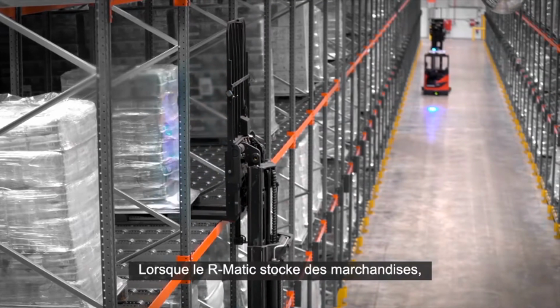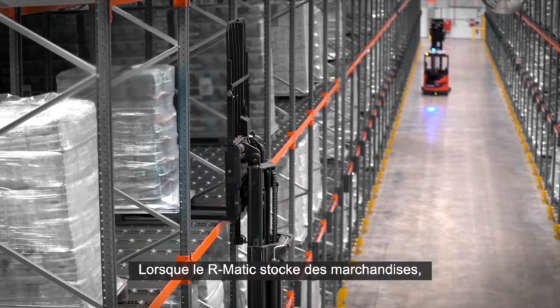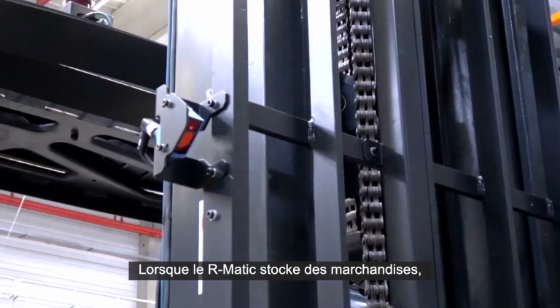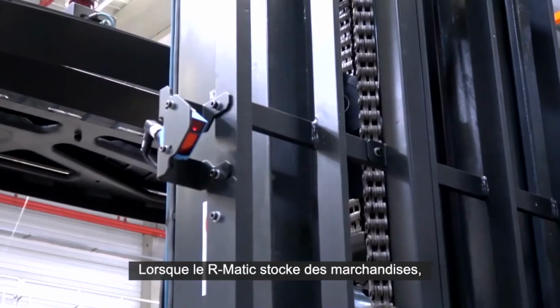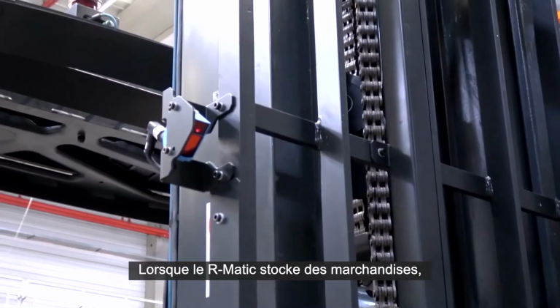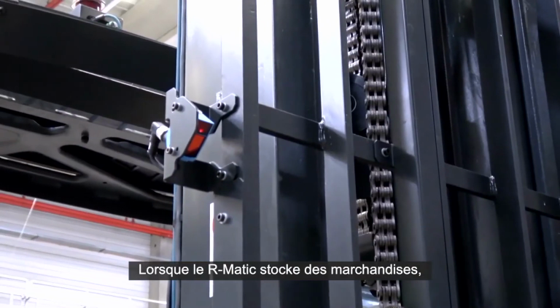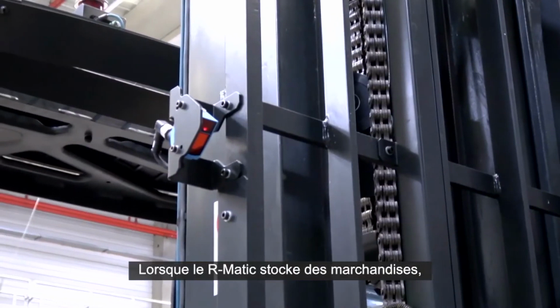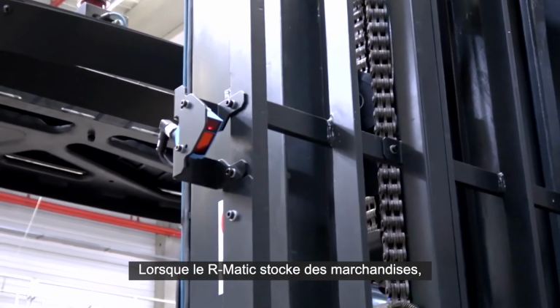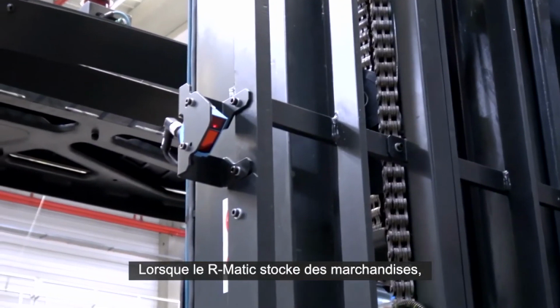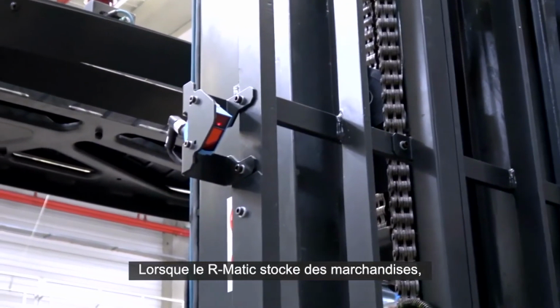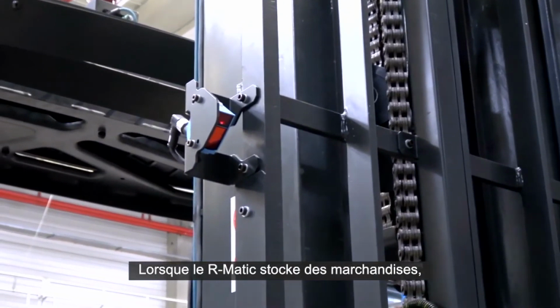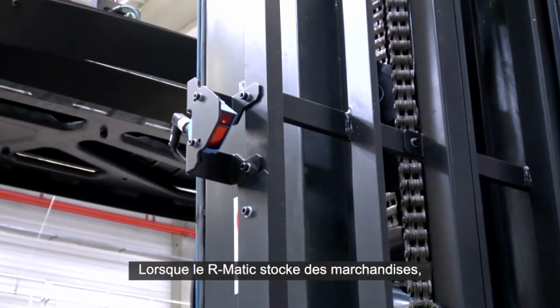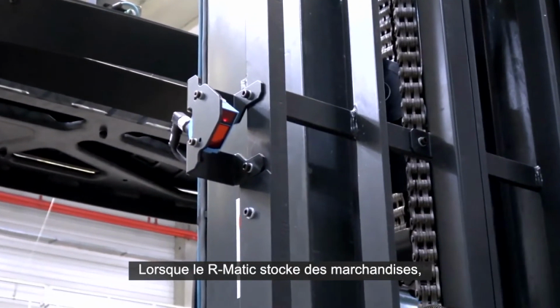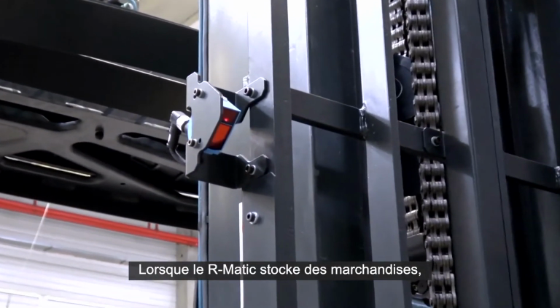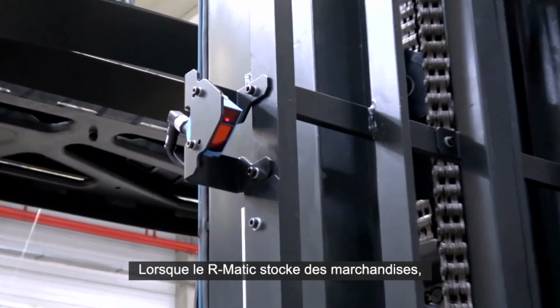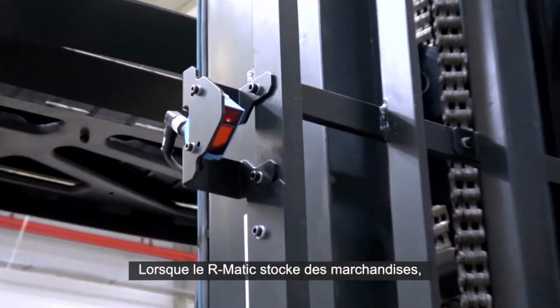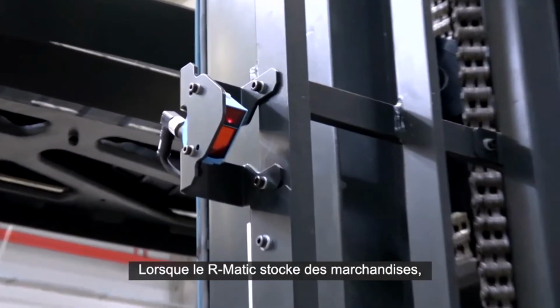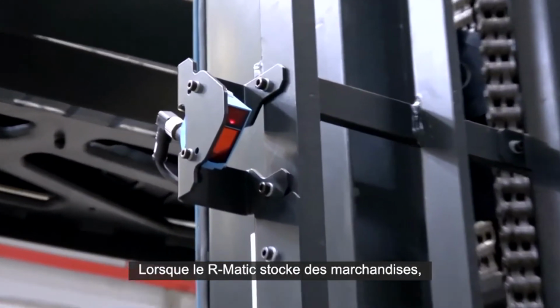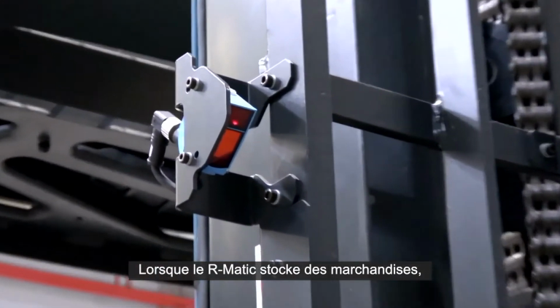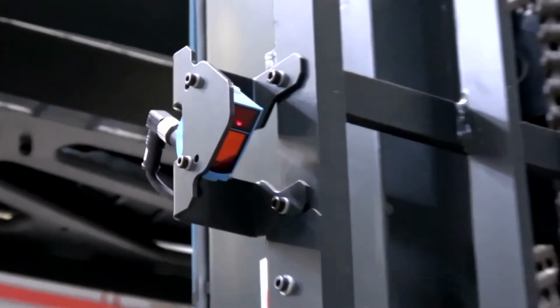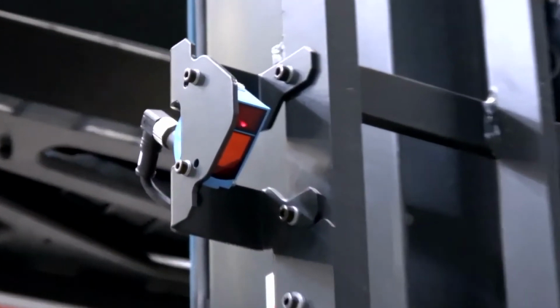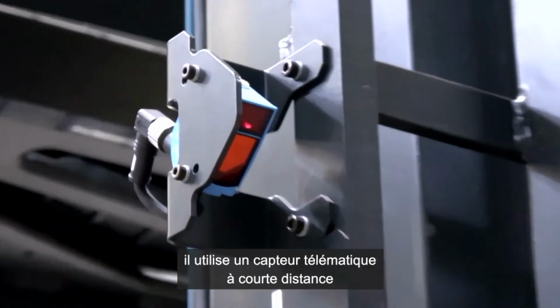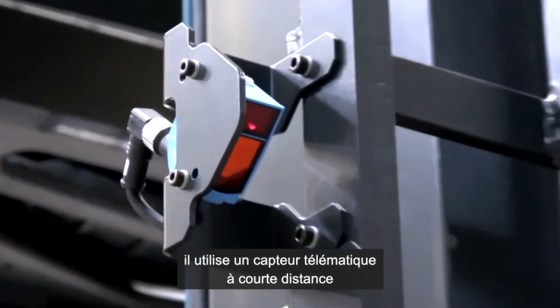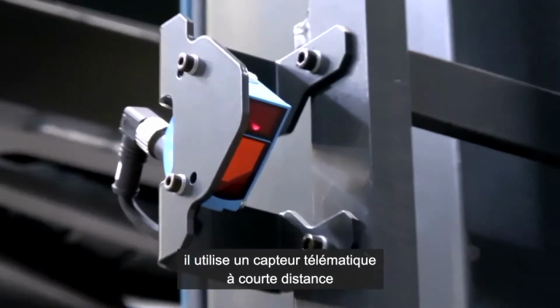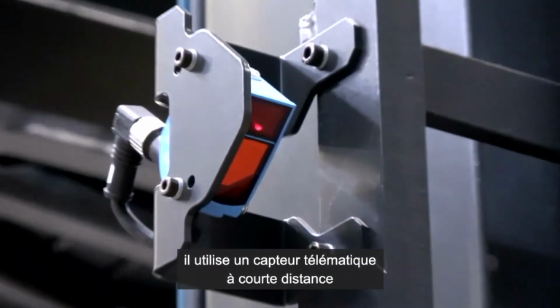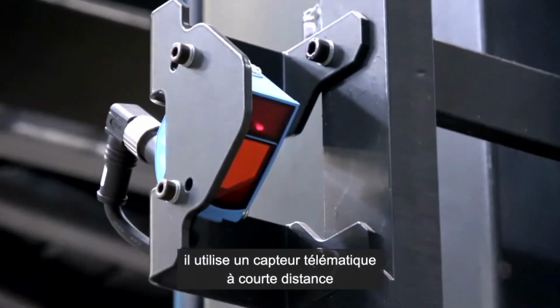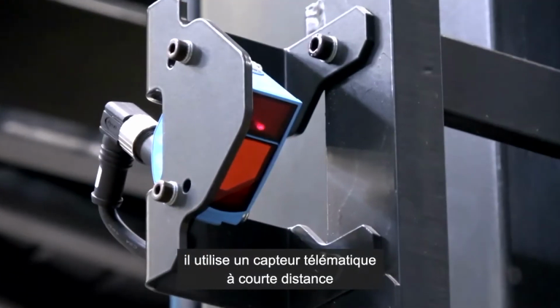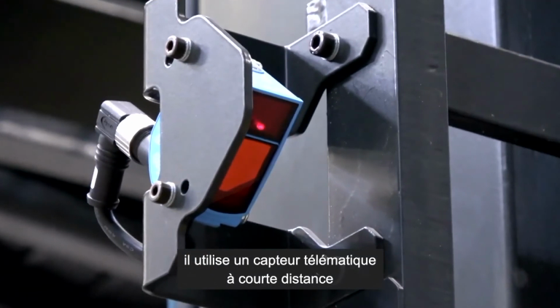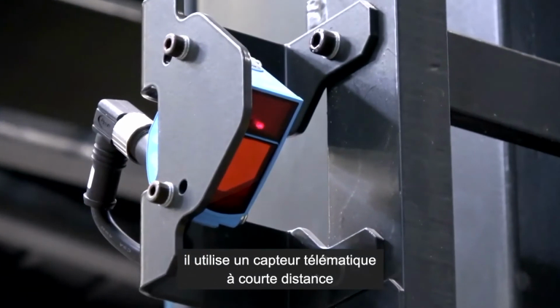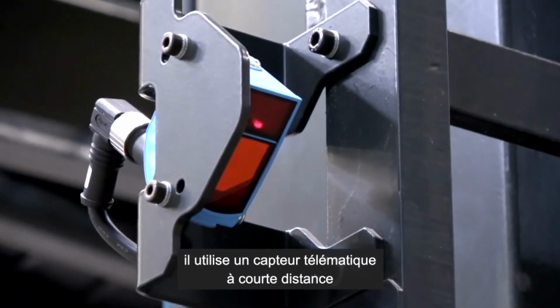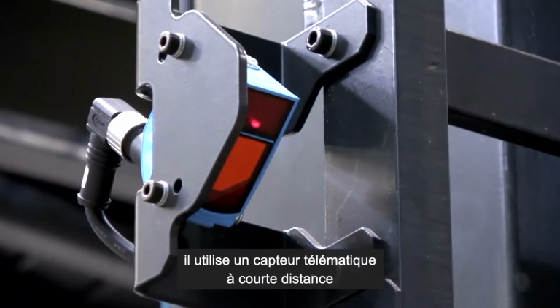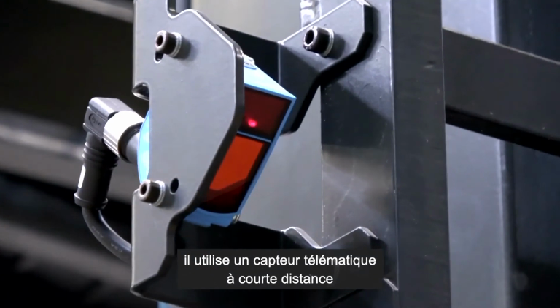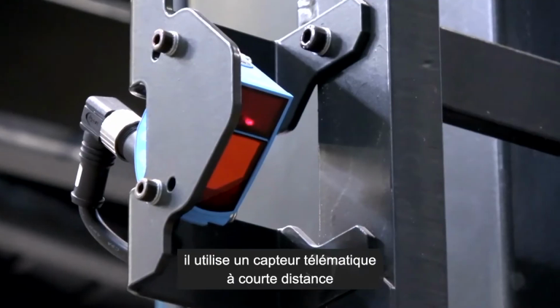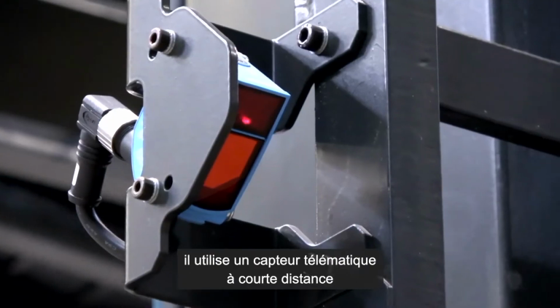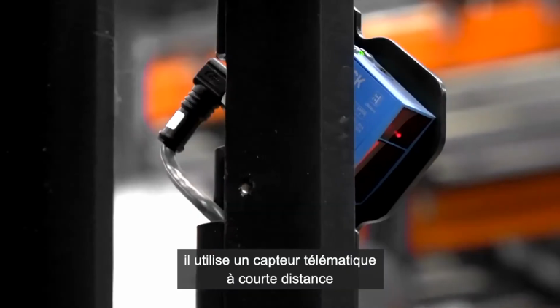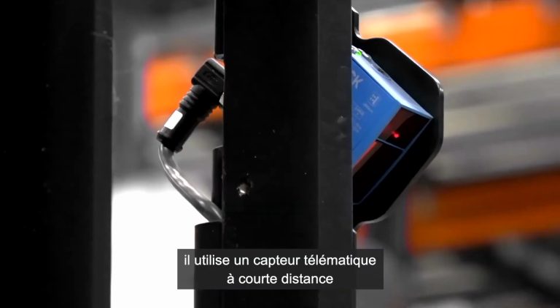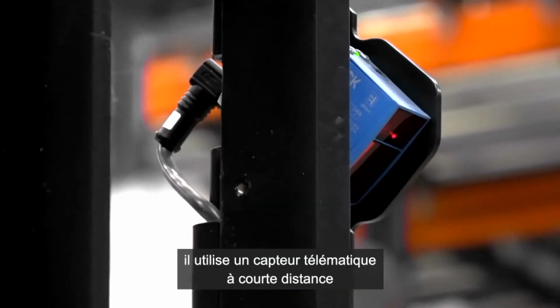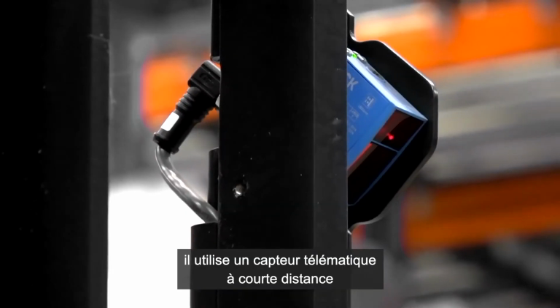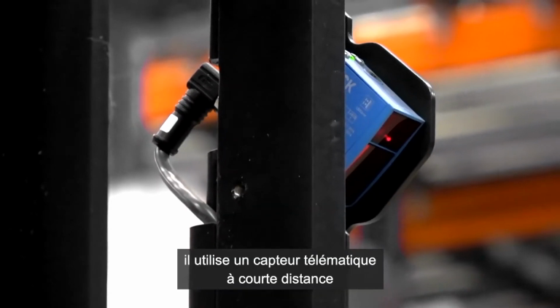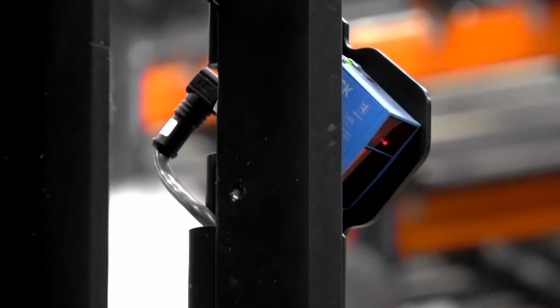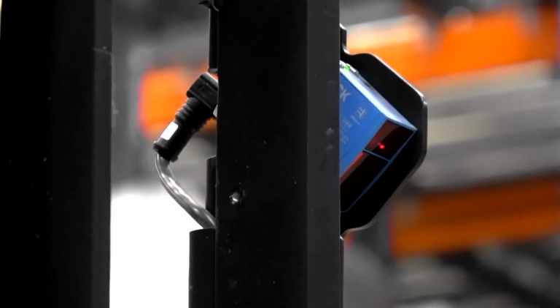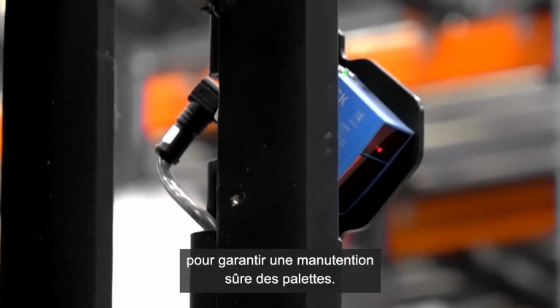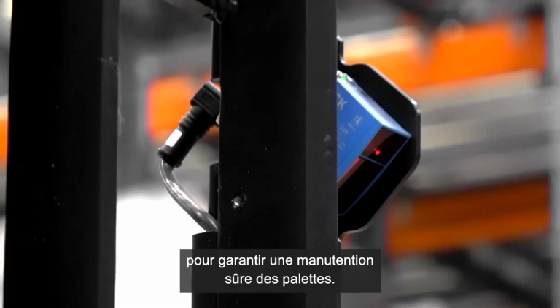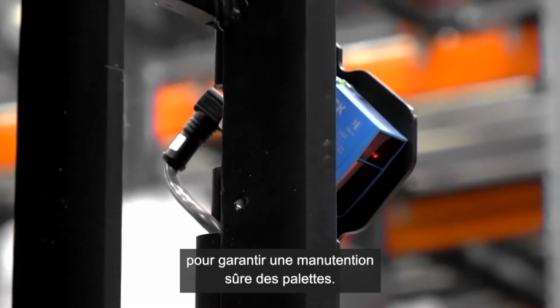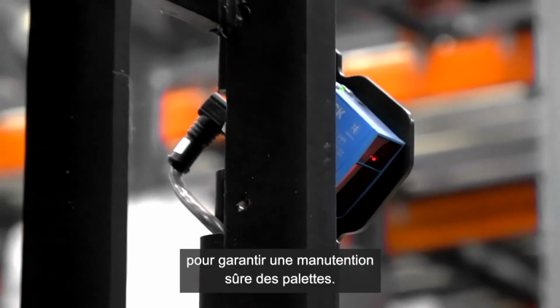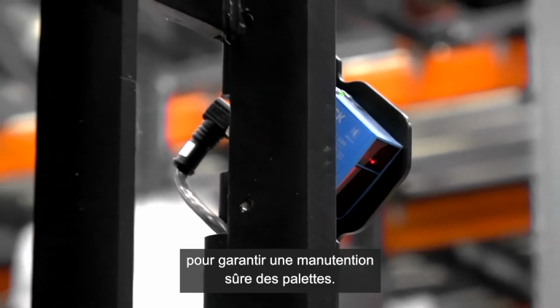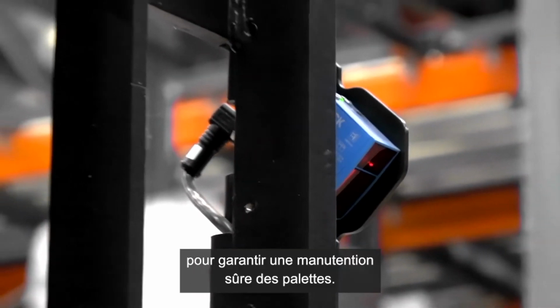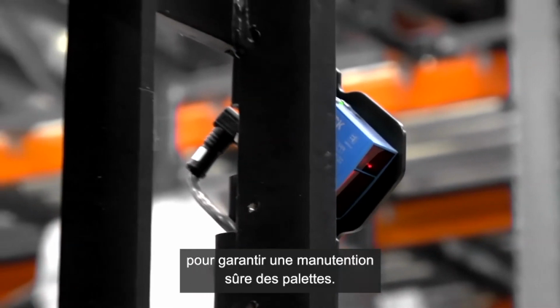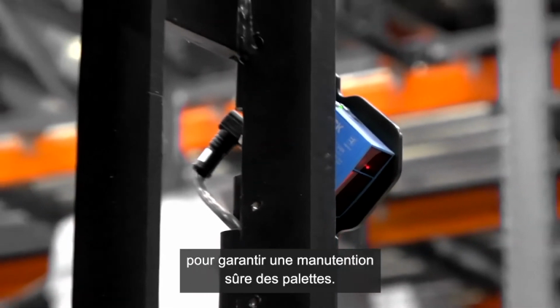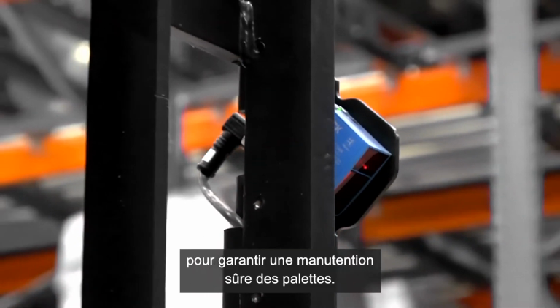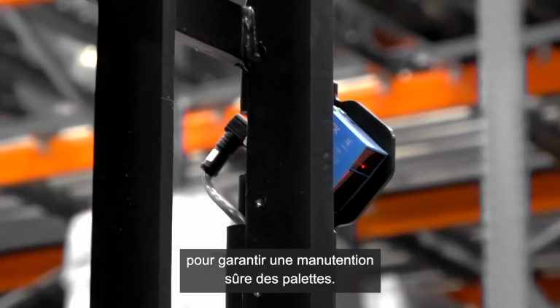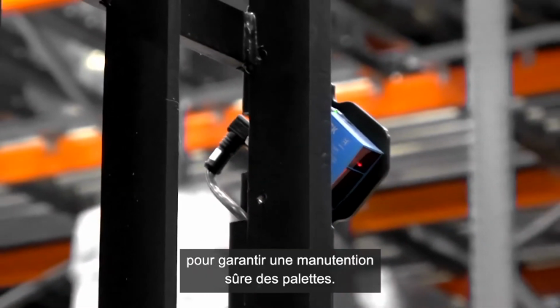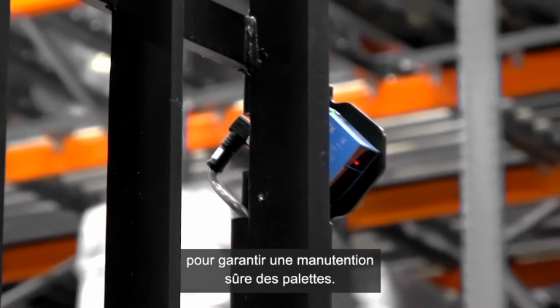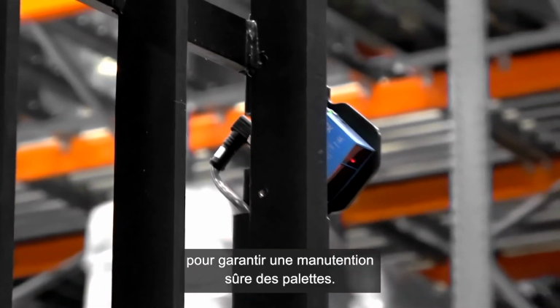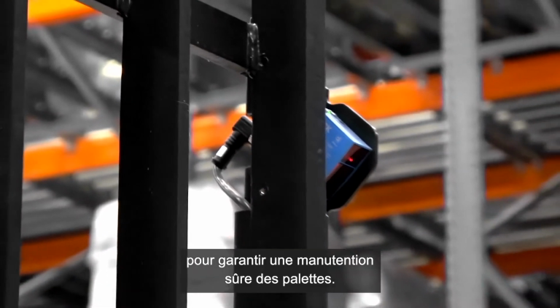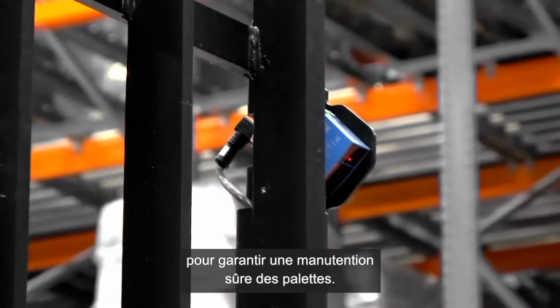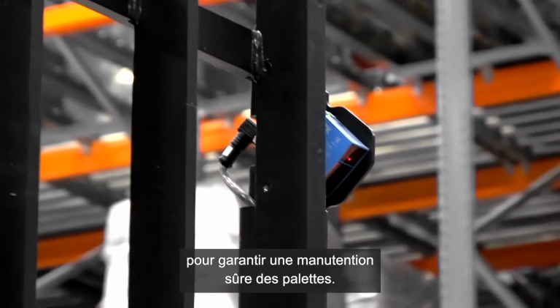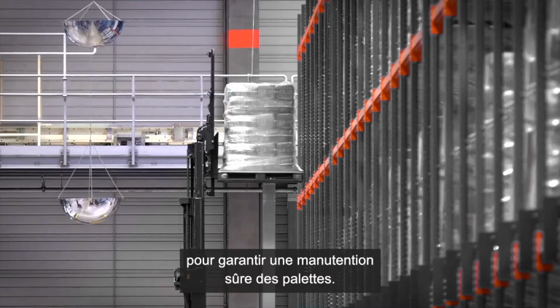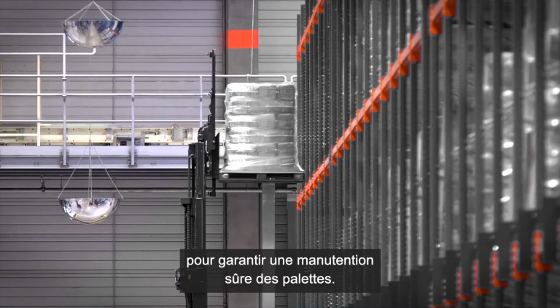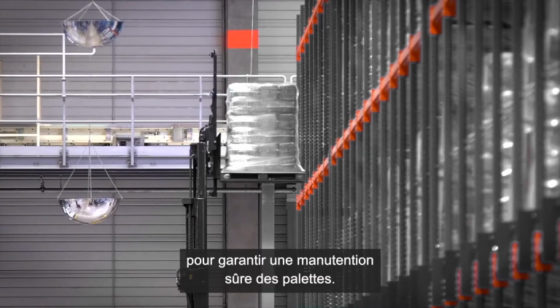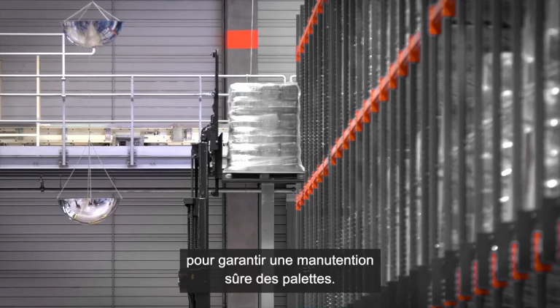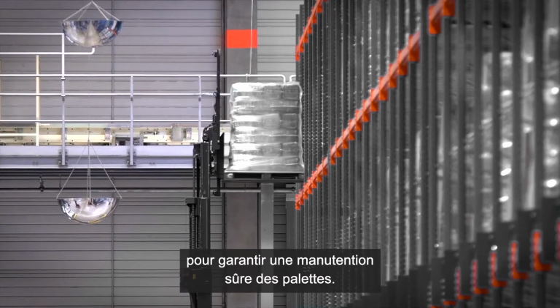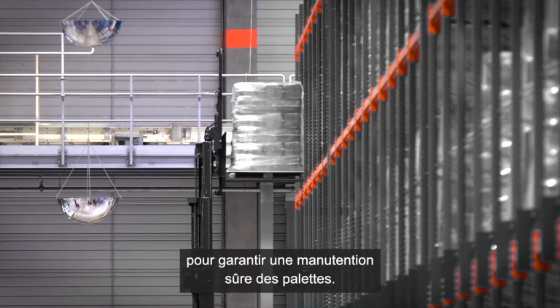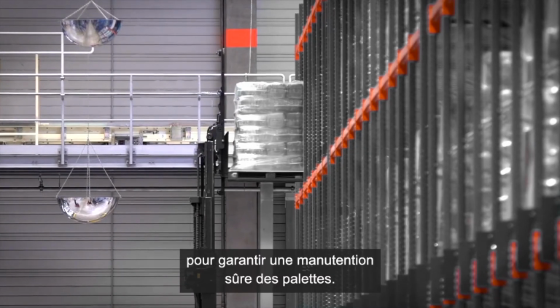When the Armatic is storing goods, we use a short-distance telematic sensor to ensure safe handling of the pallets.